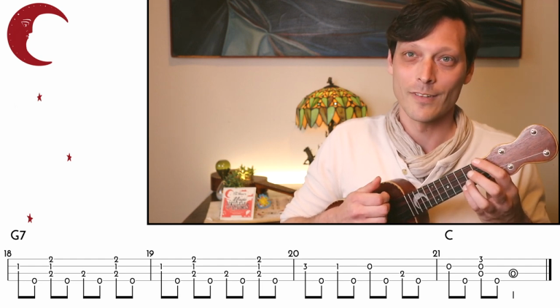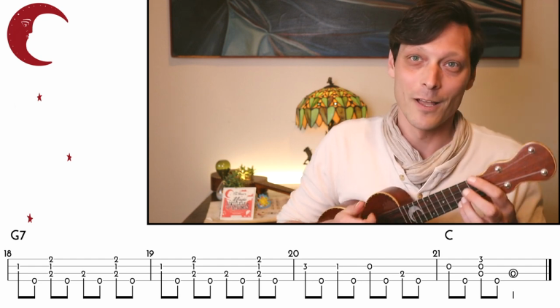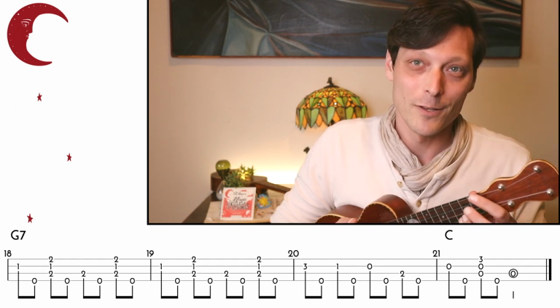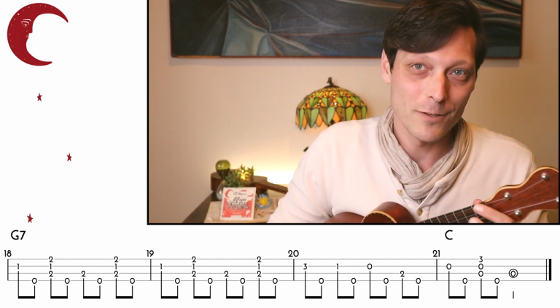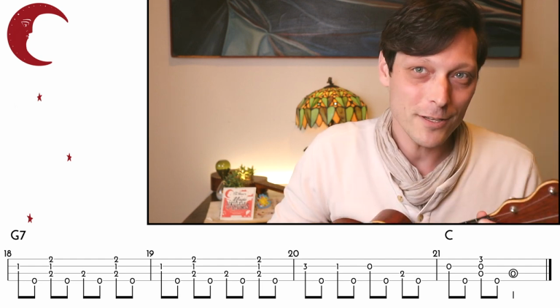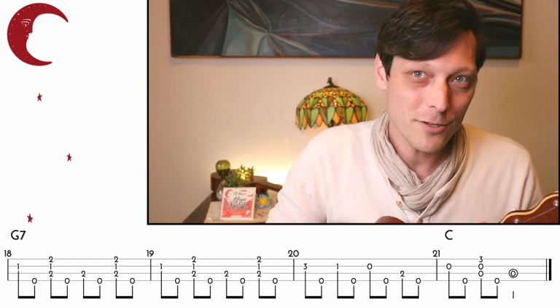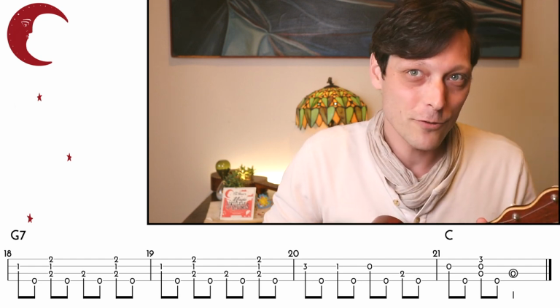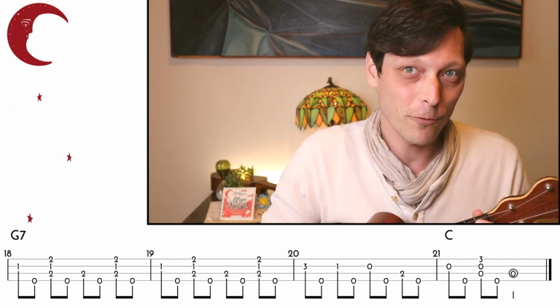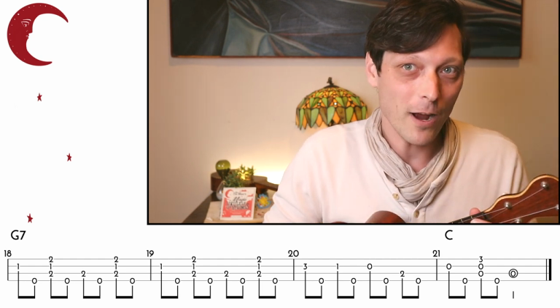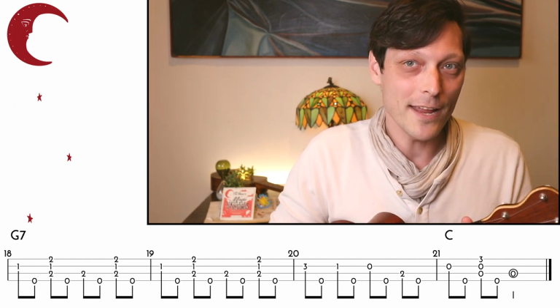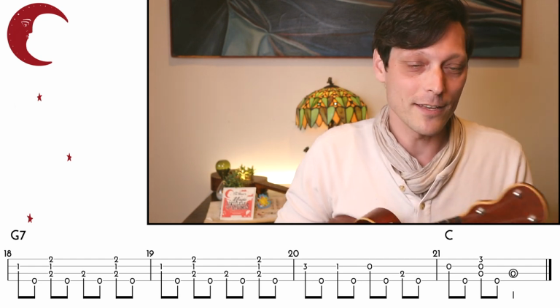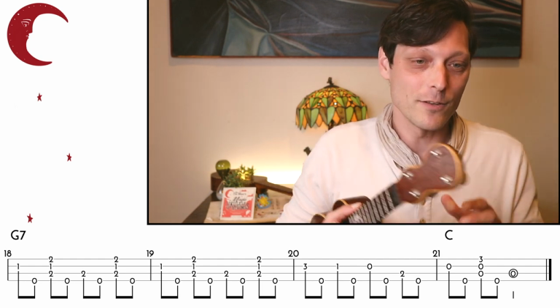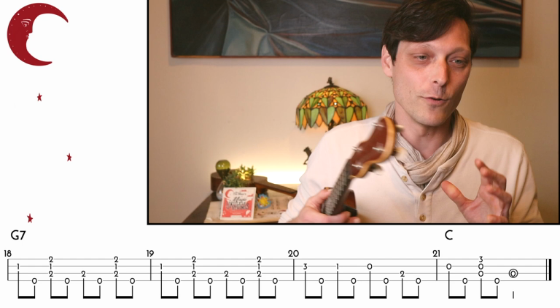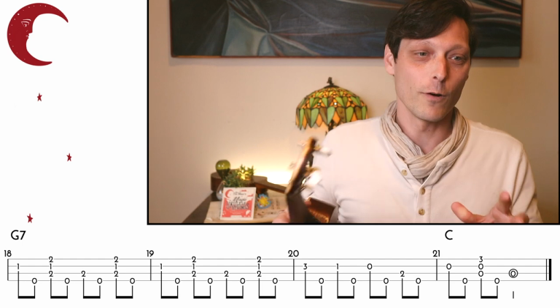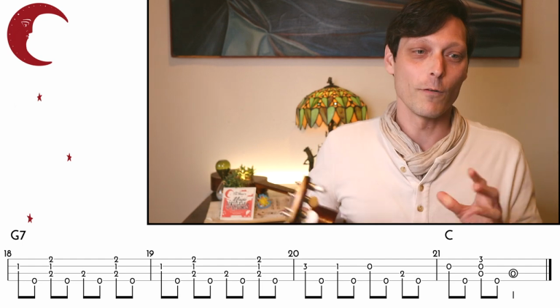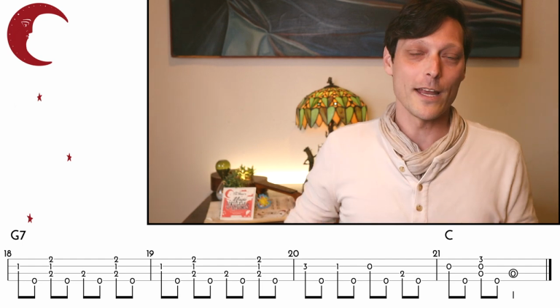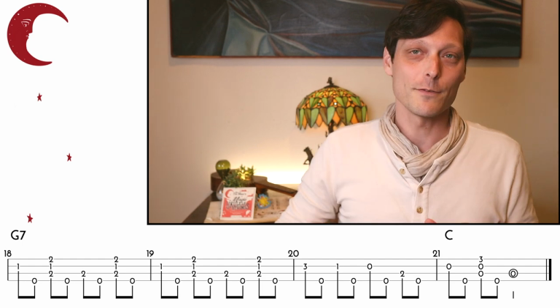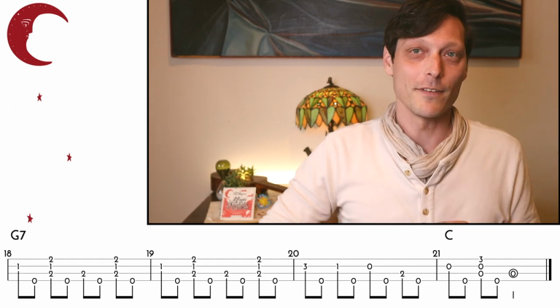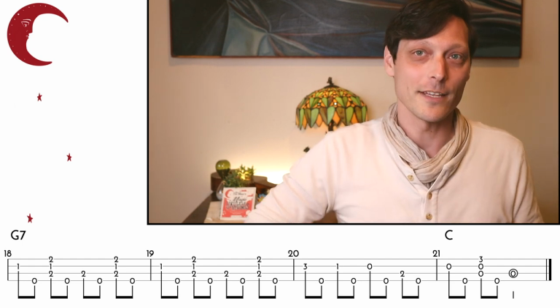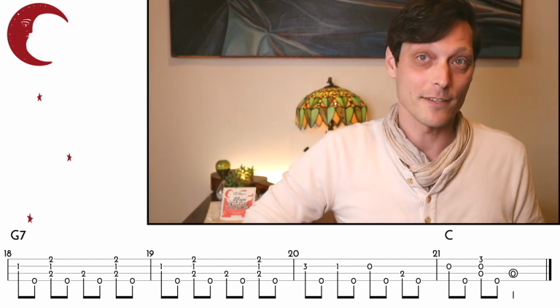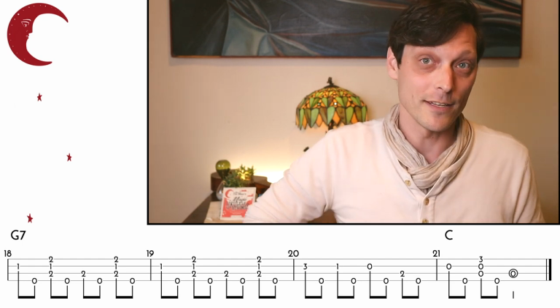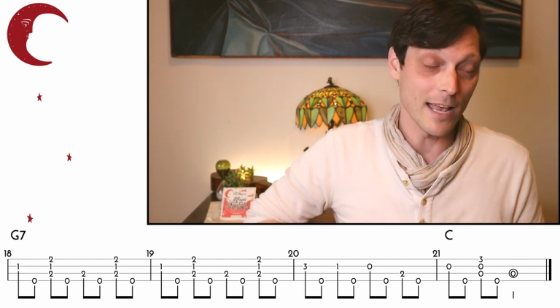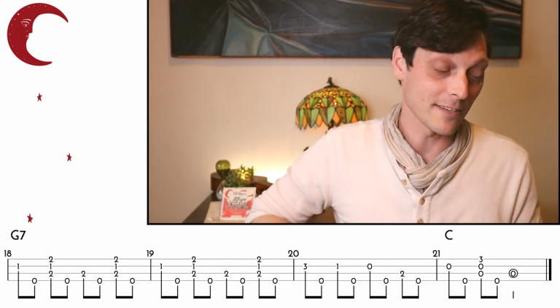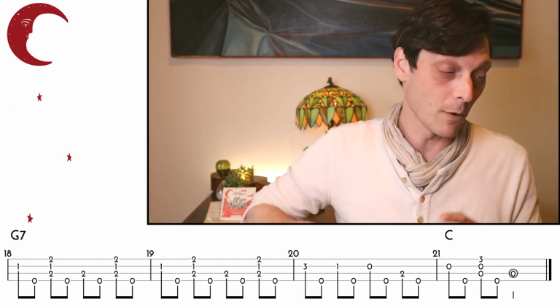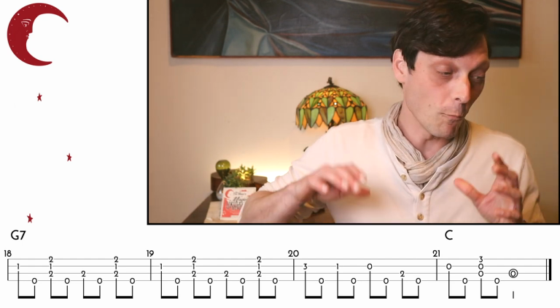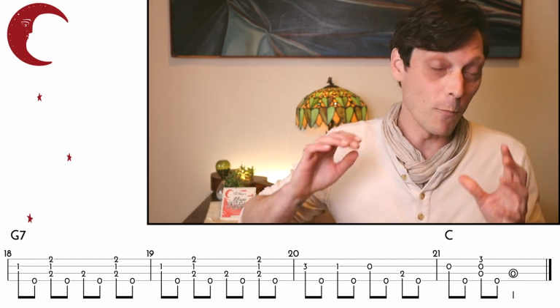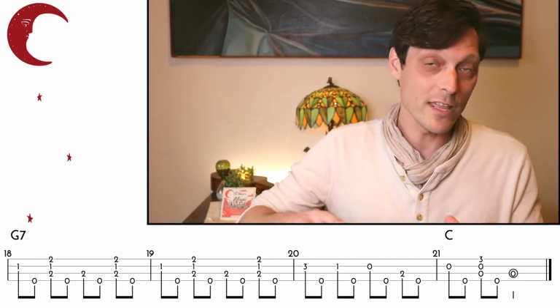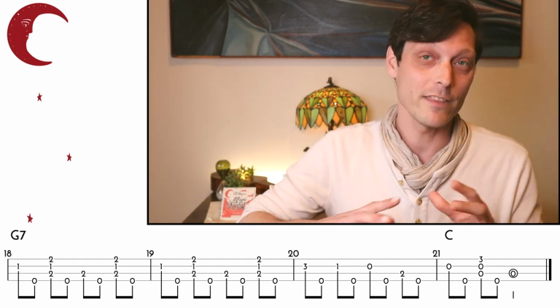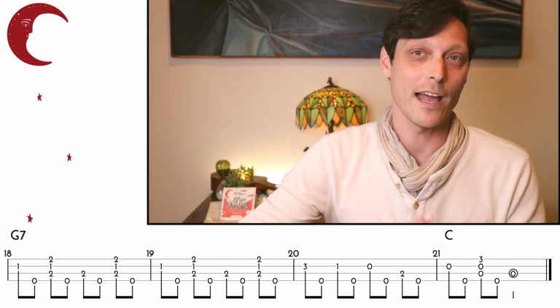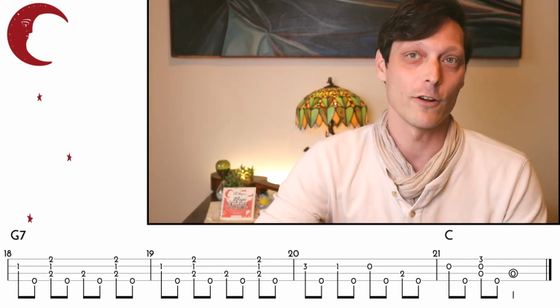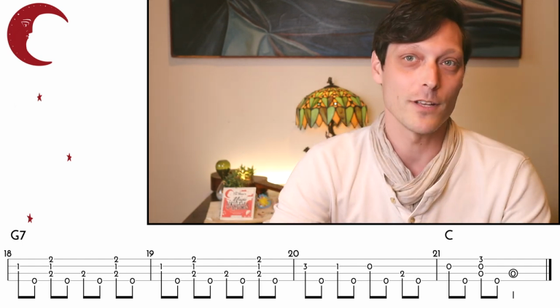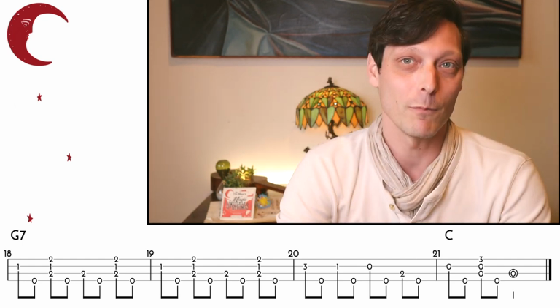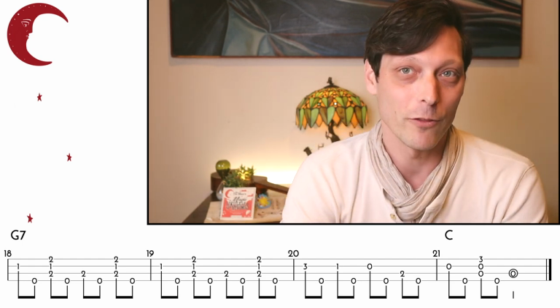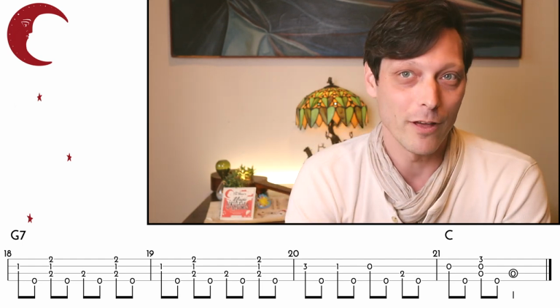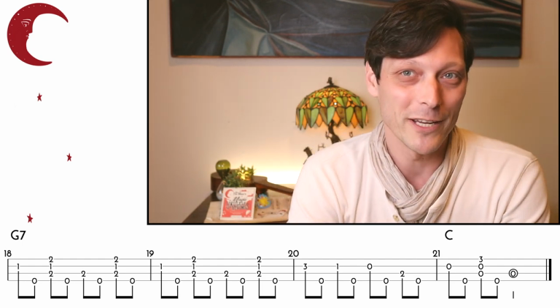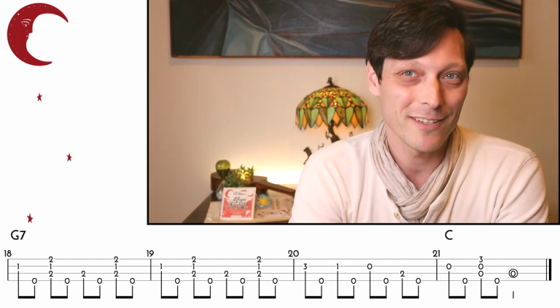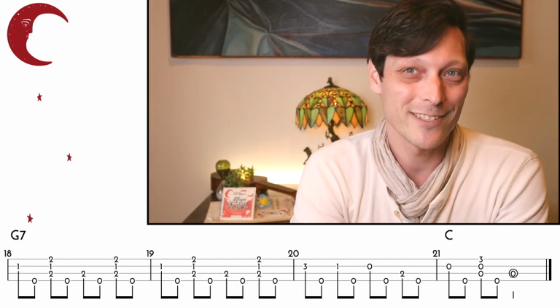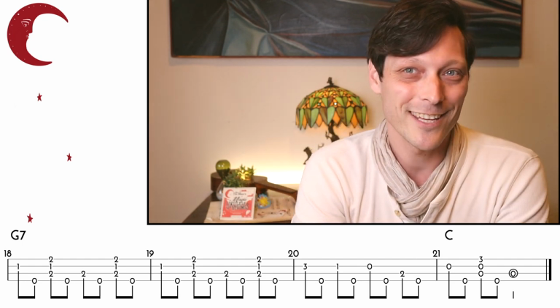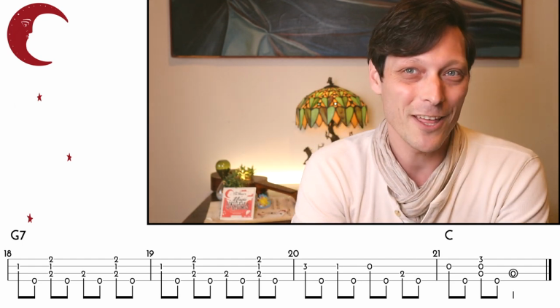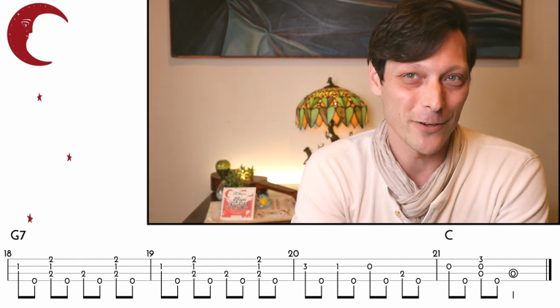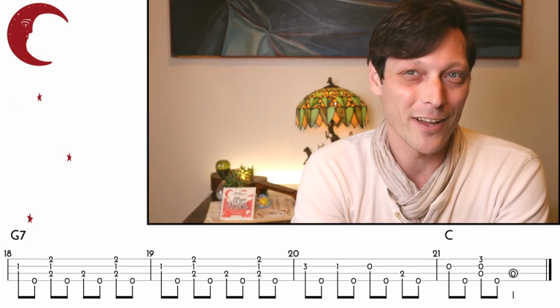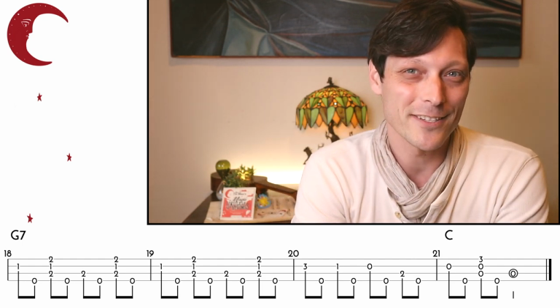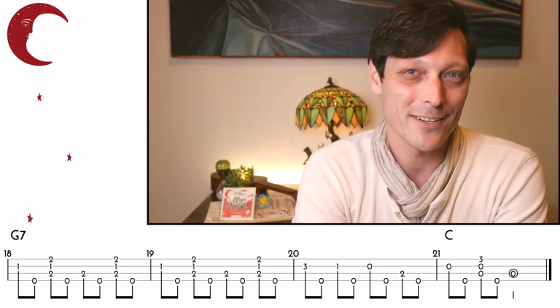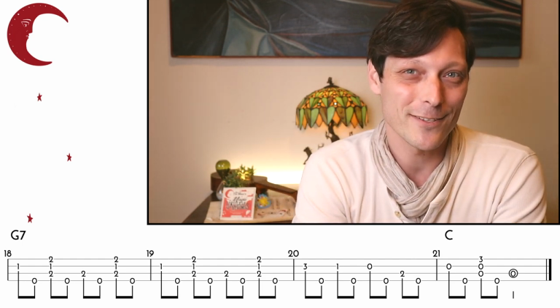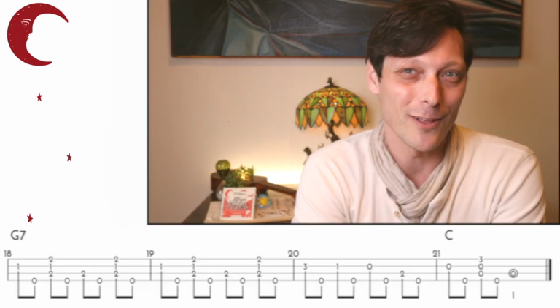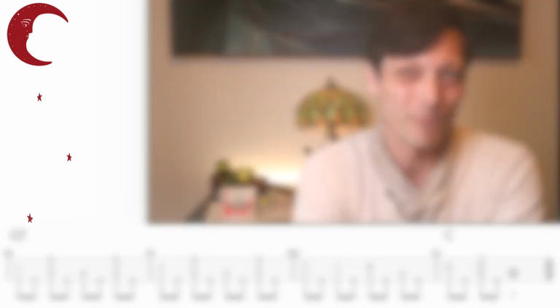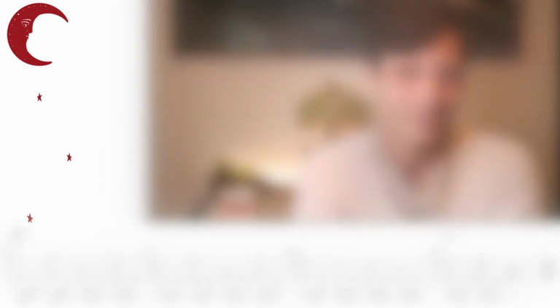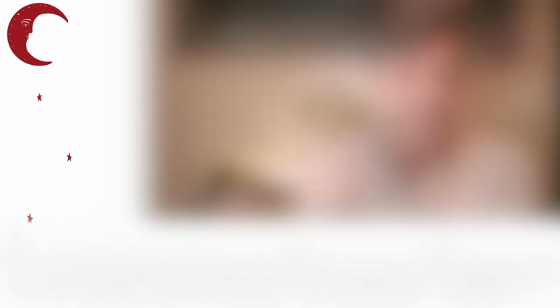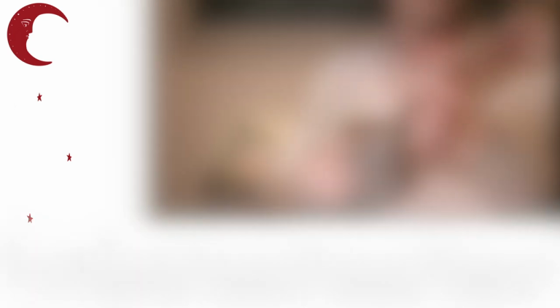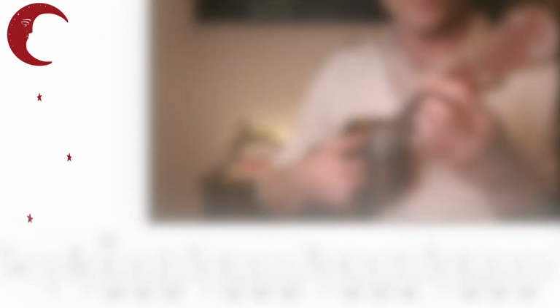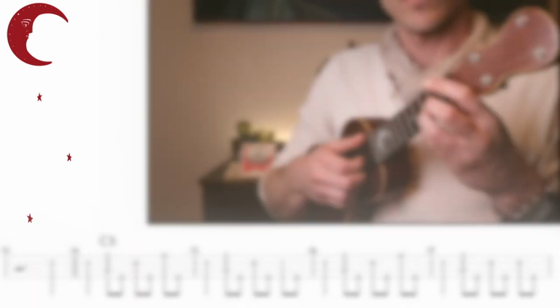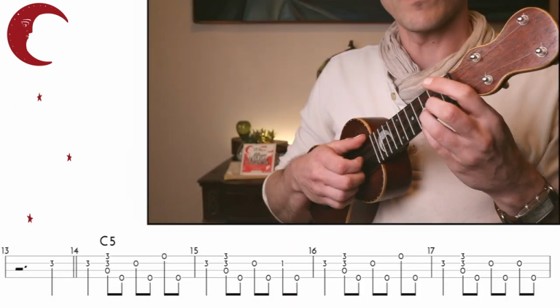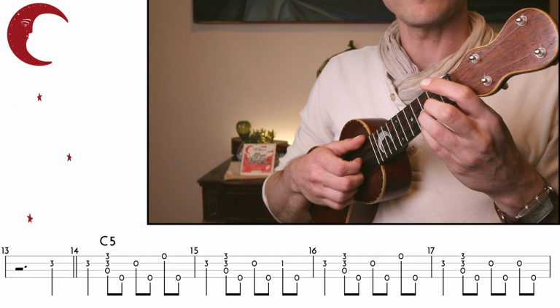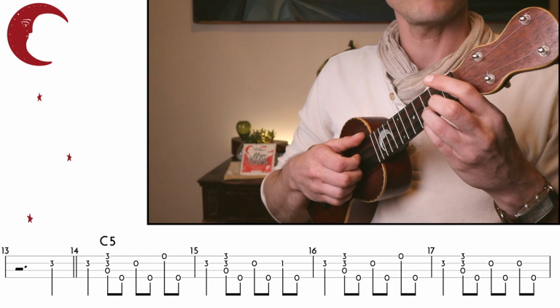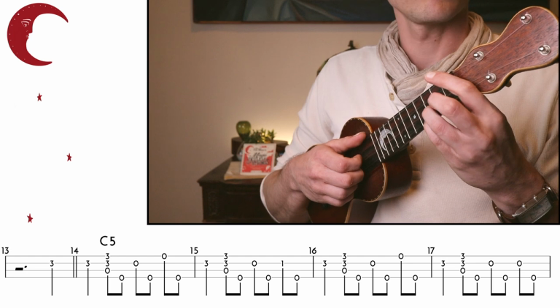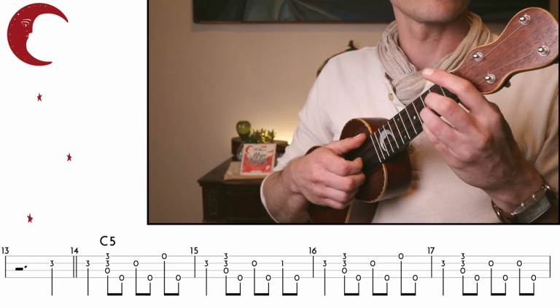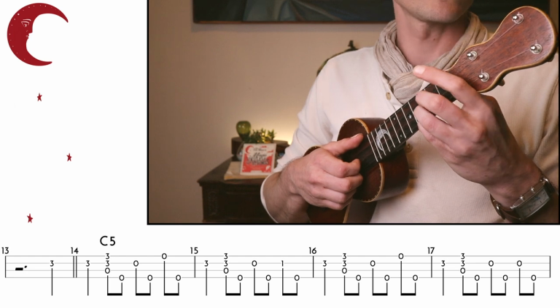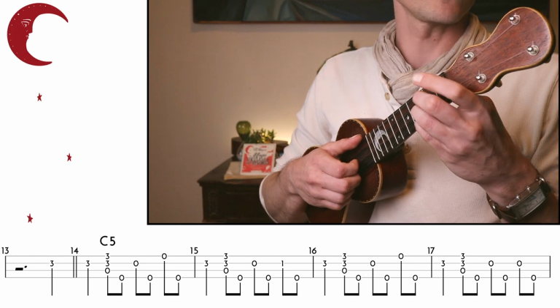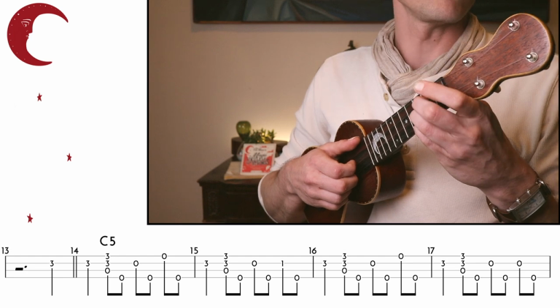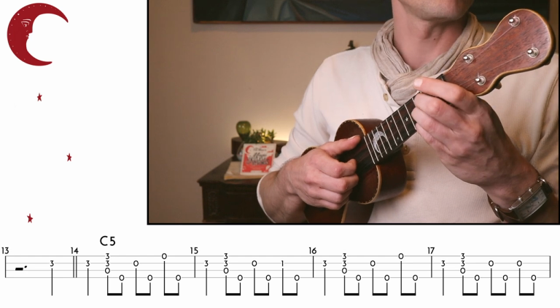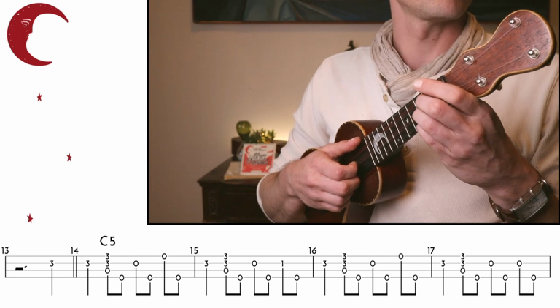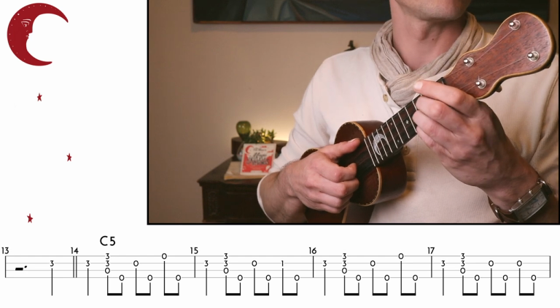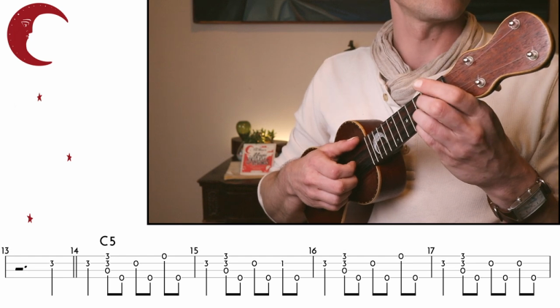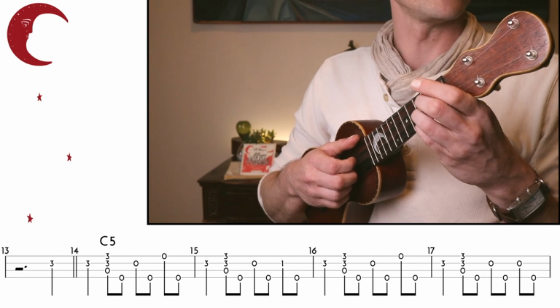So let's try this new arrangement of A Tisket A Tasket with our double thumbing together nice and slow. One, two, three.